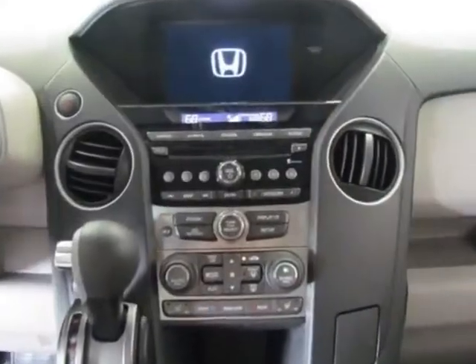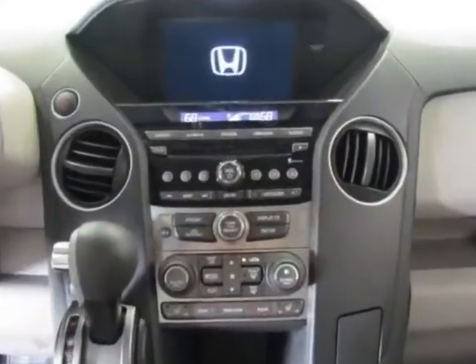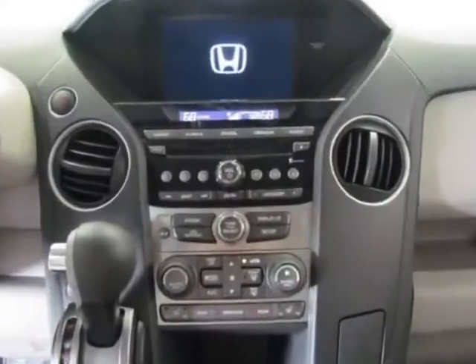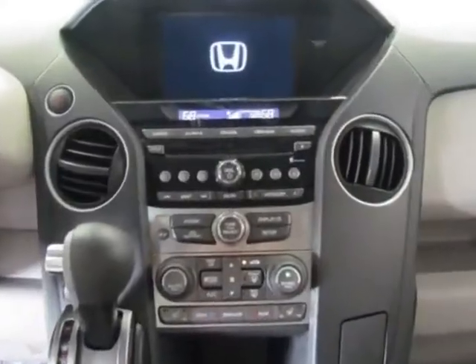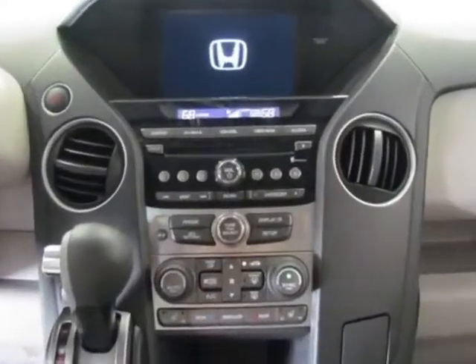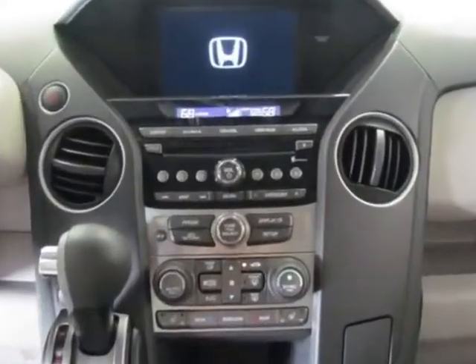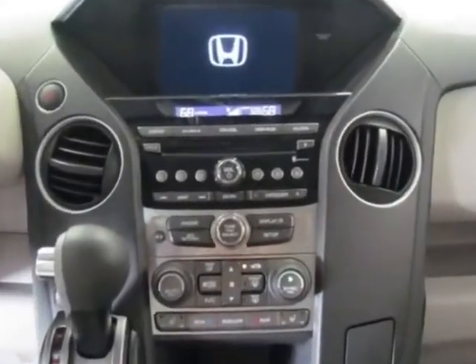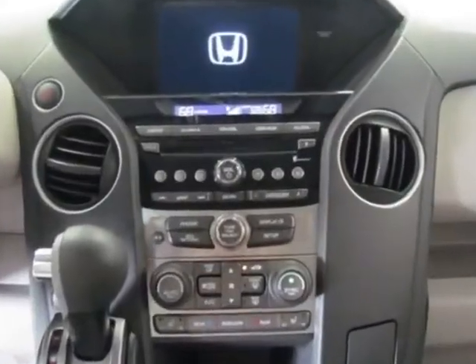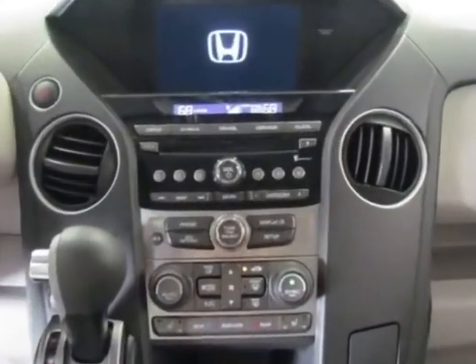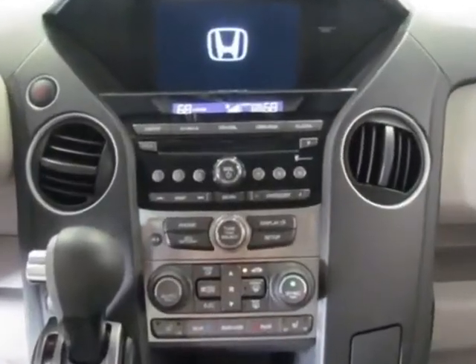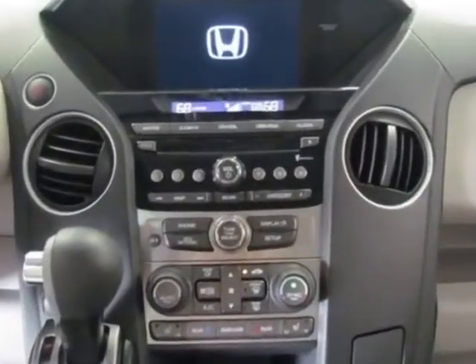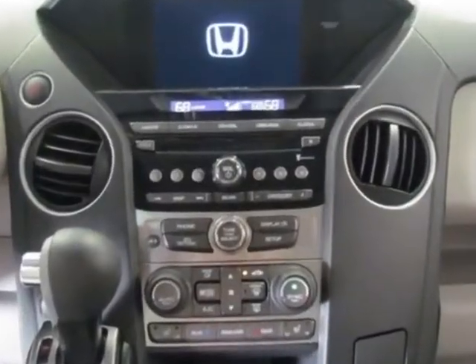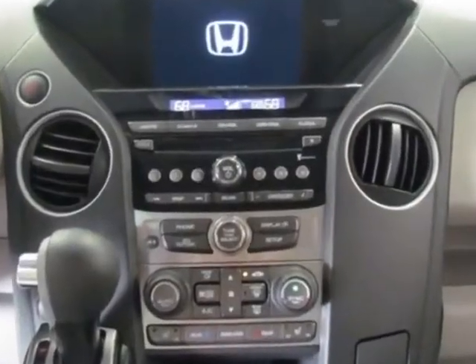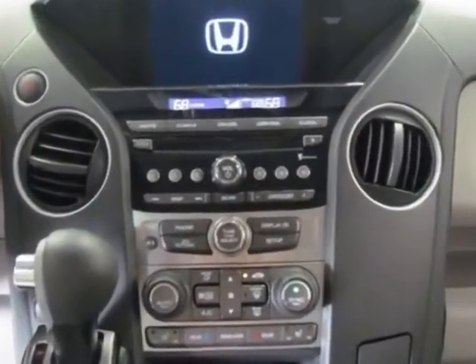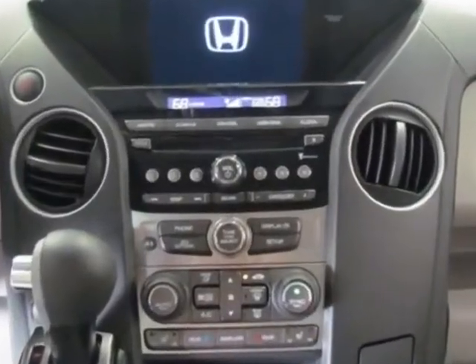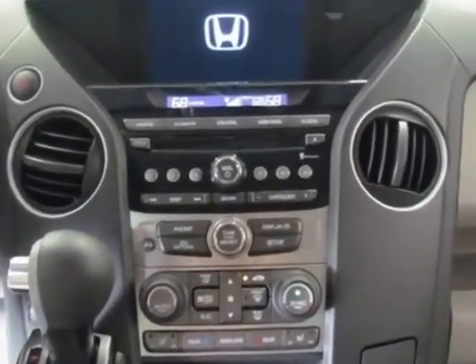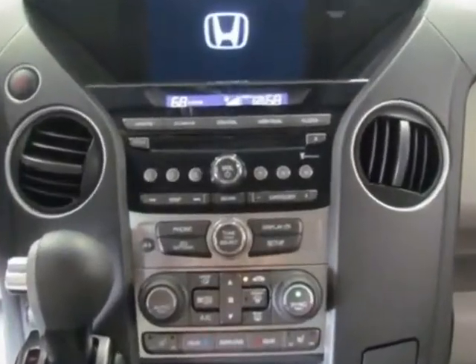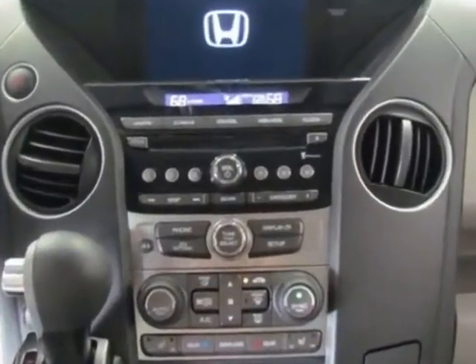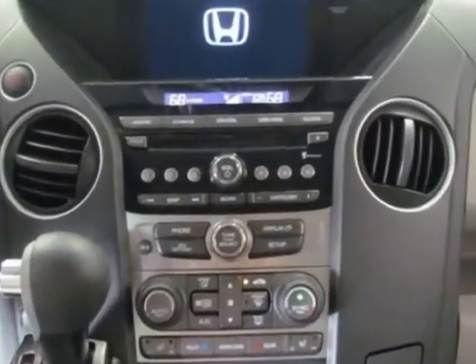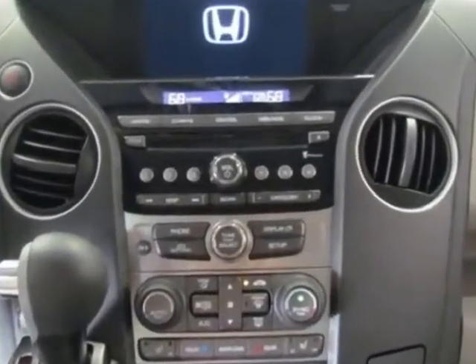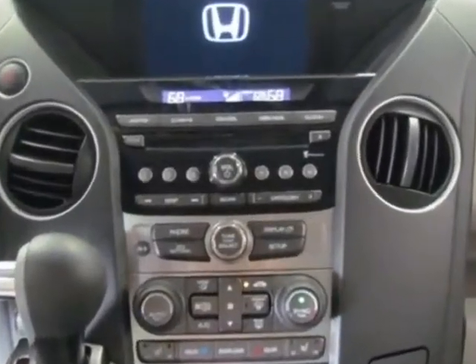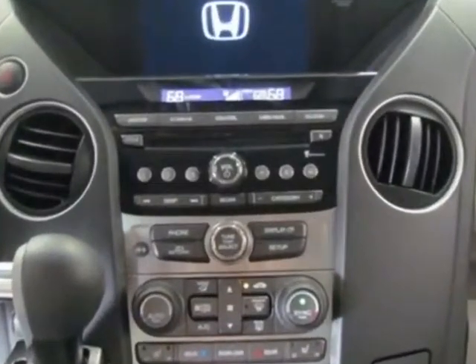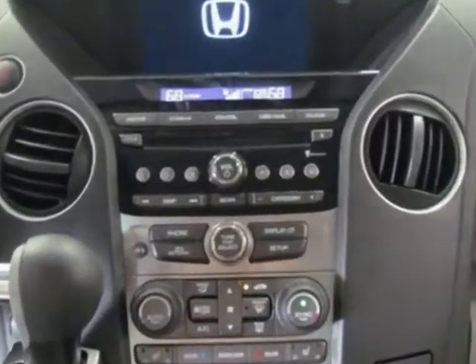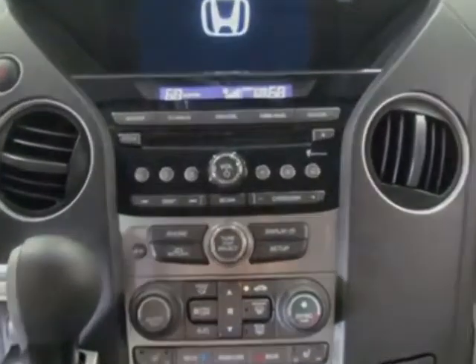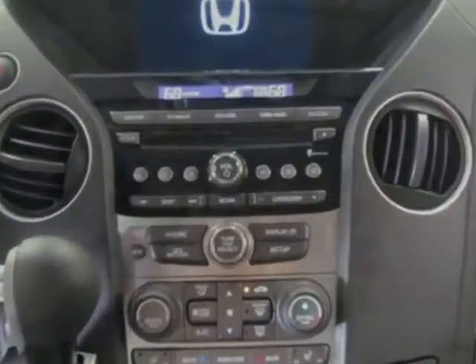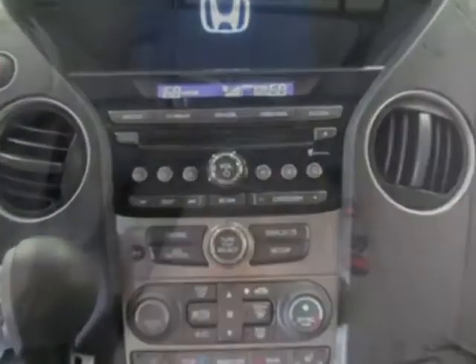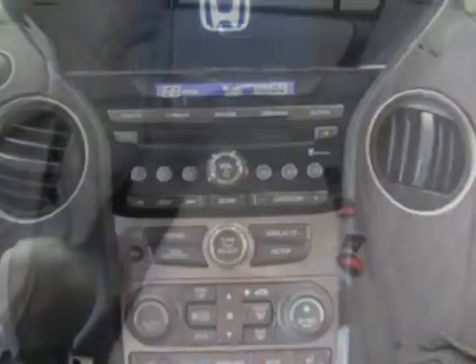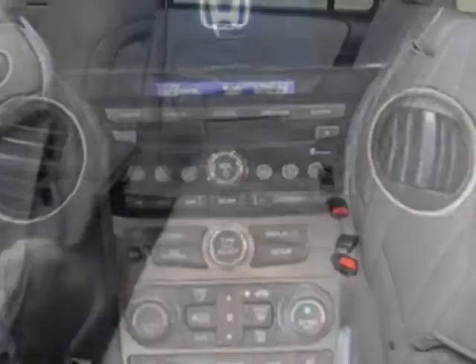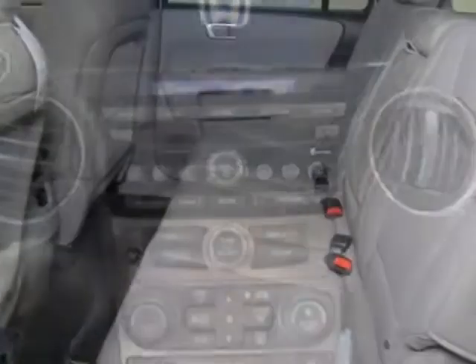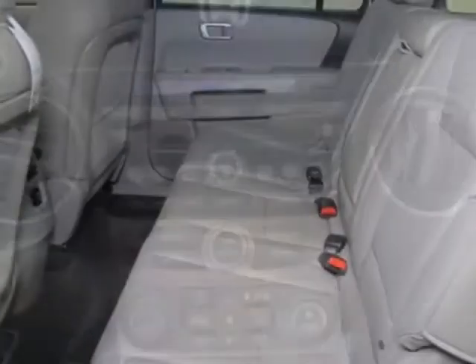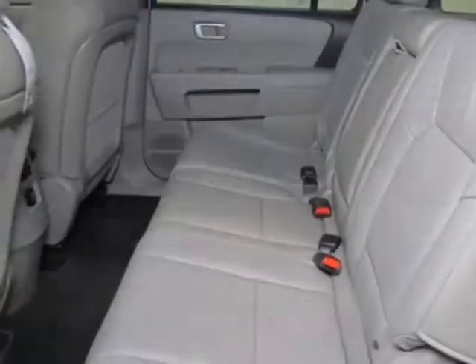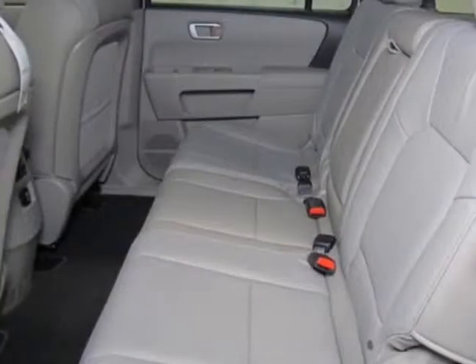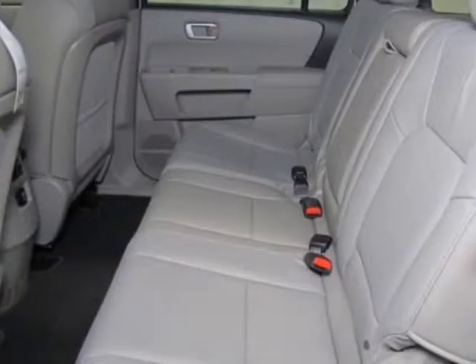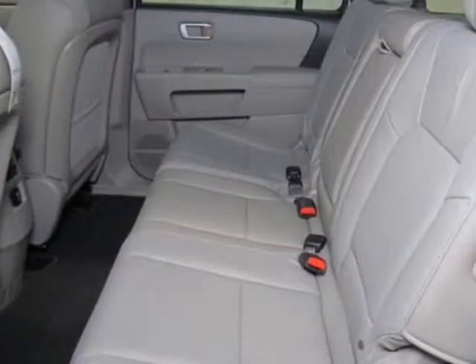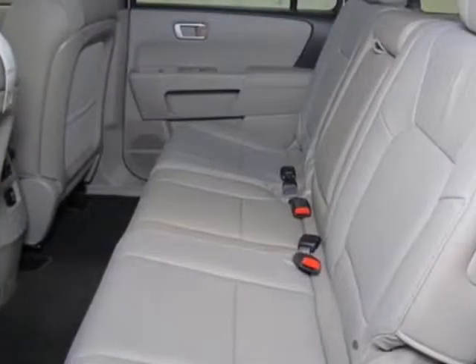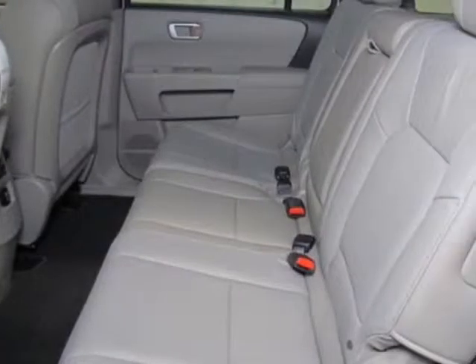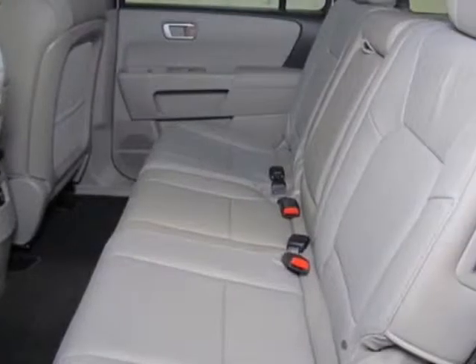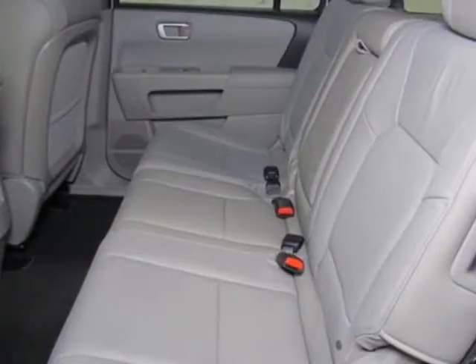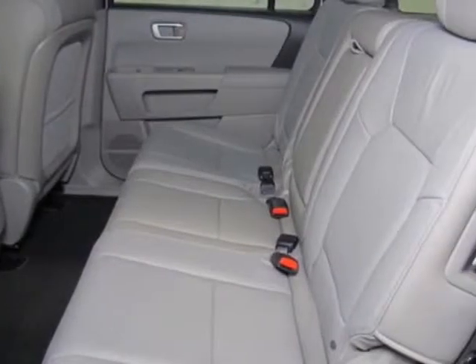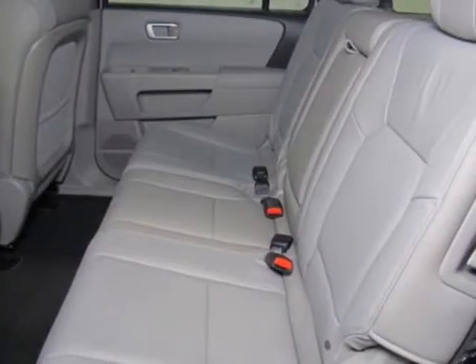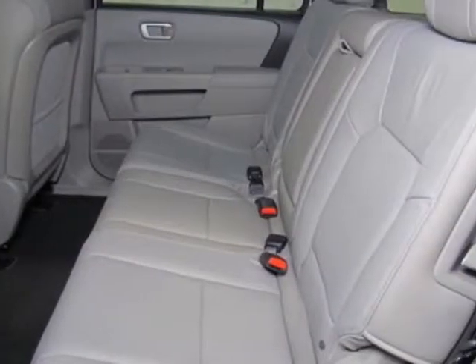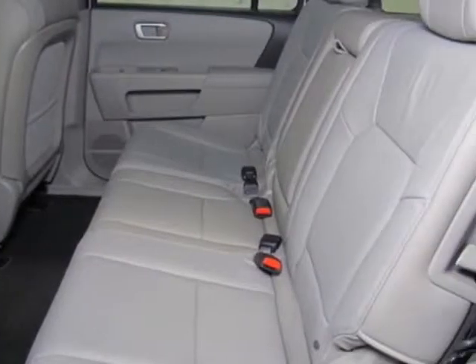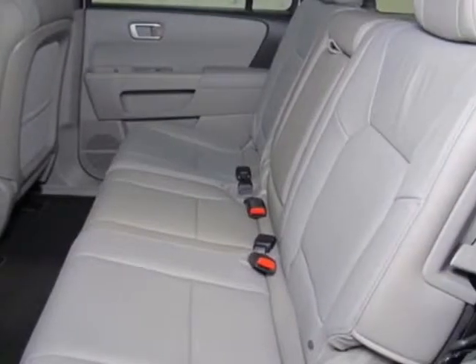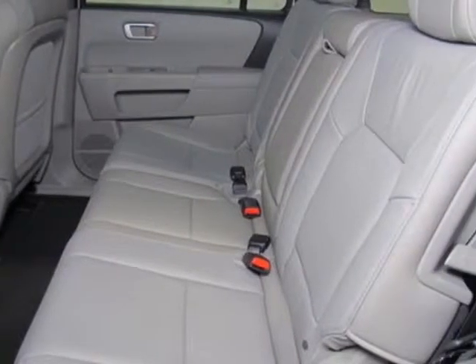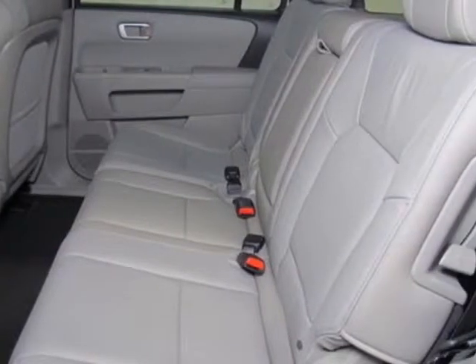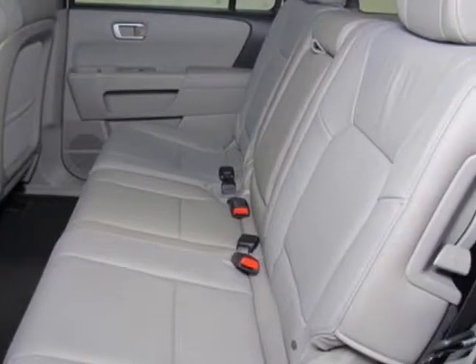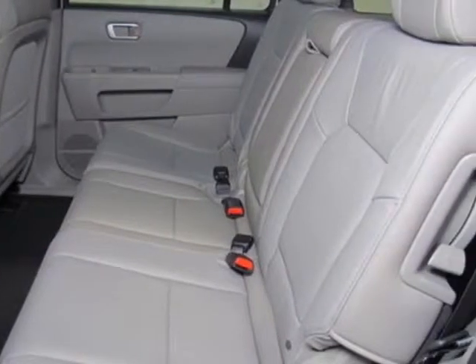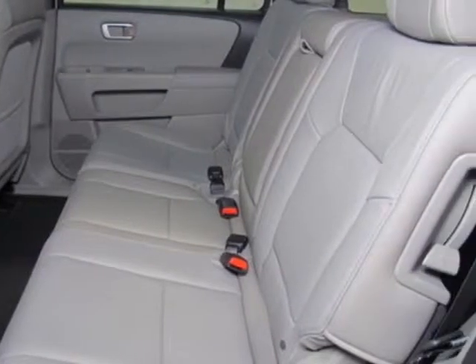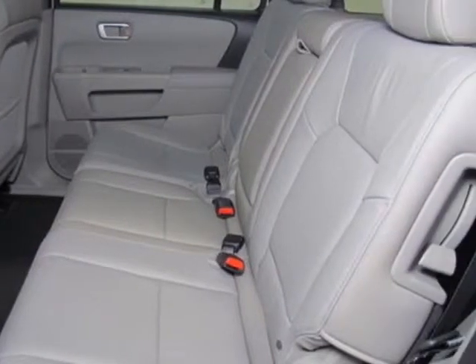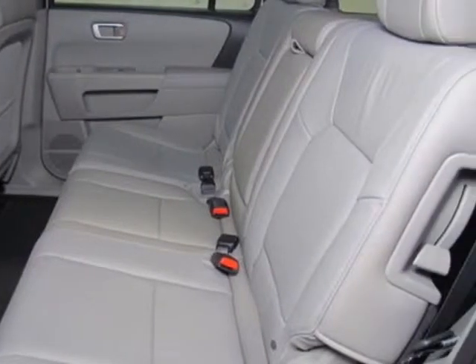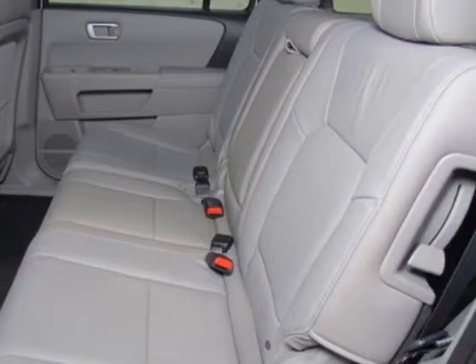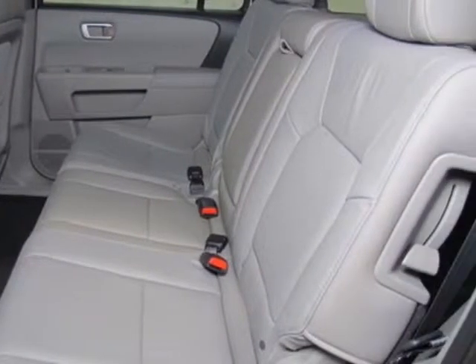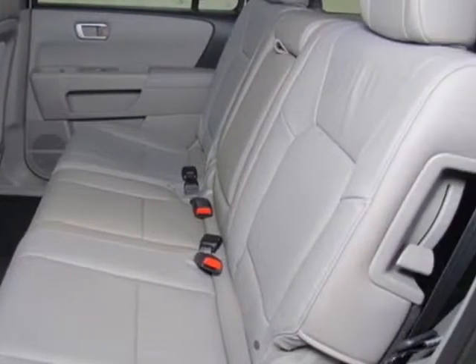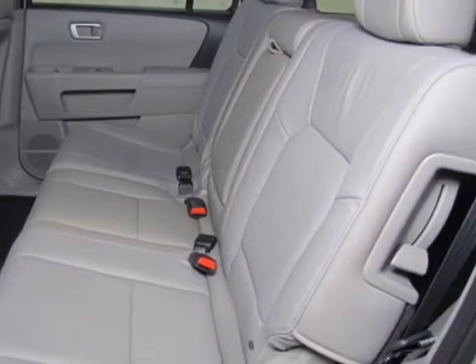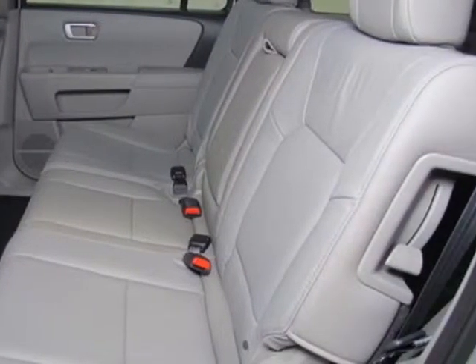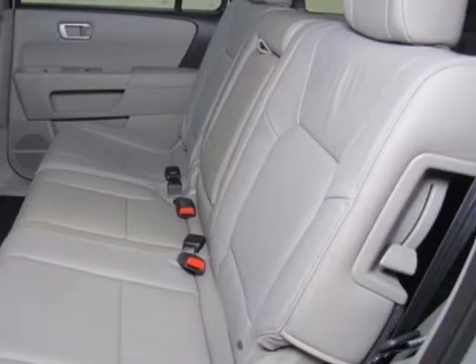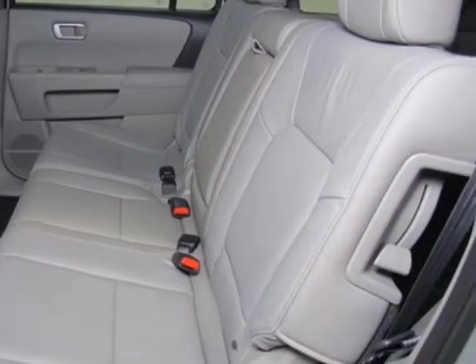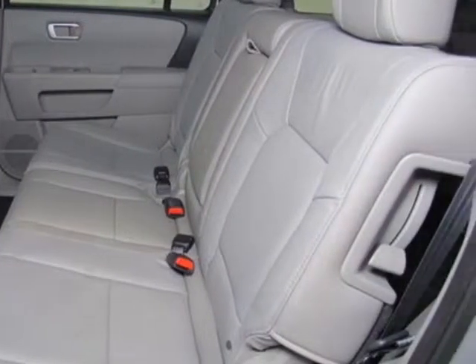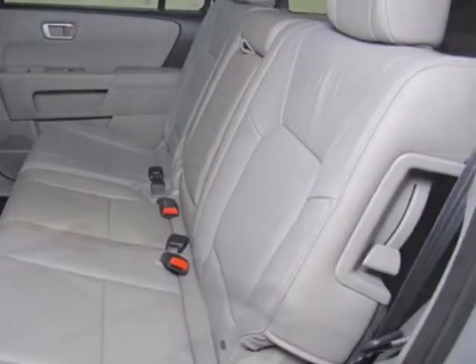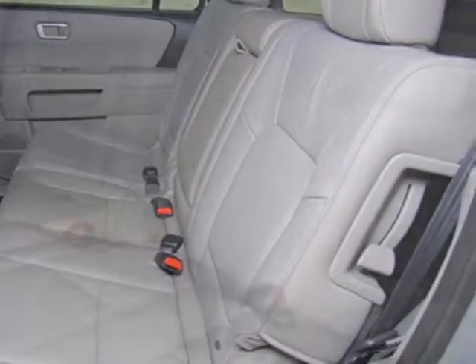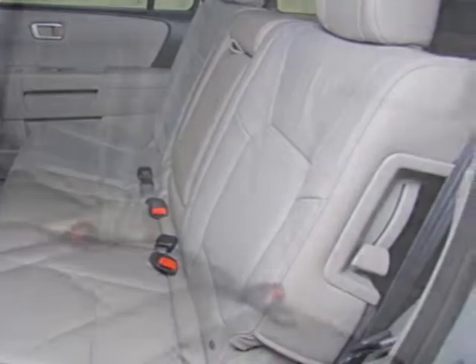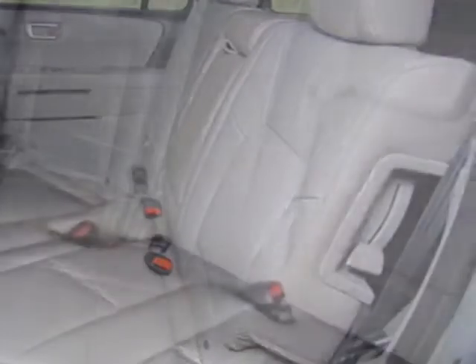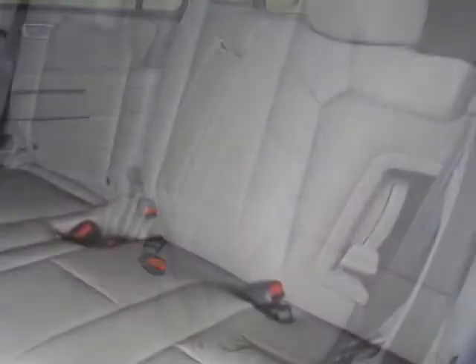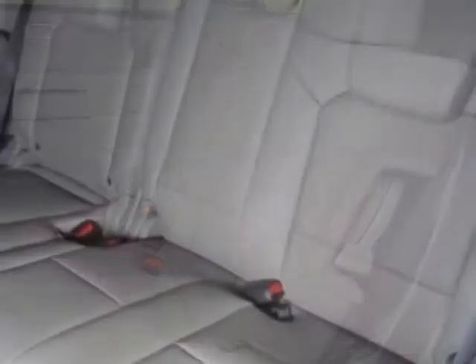Additional options for this vehicle include power passenger seat, CD player, tinted windows, and passenger airbag.